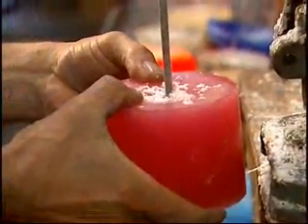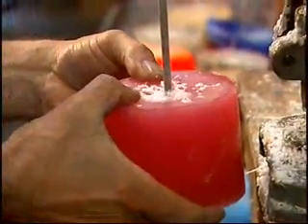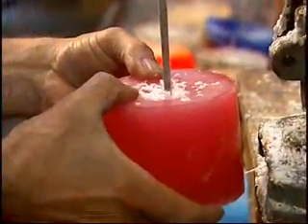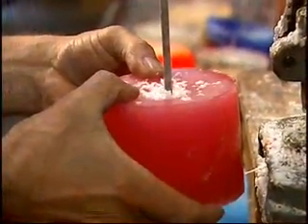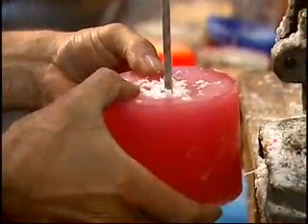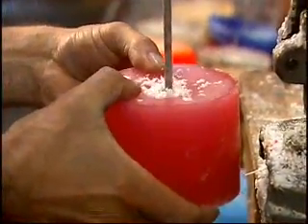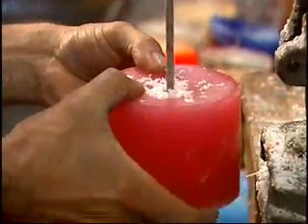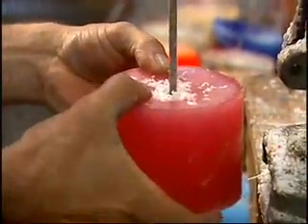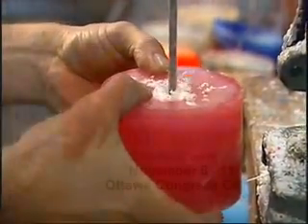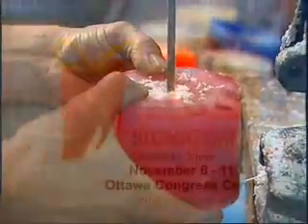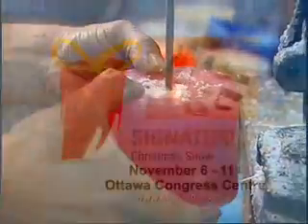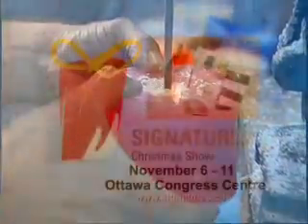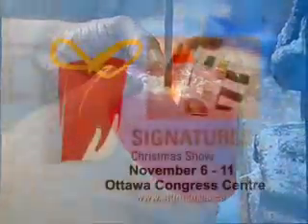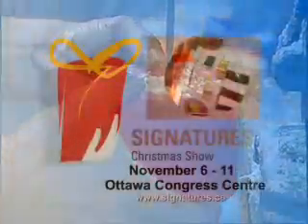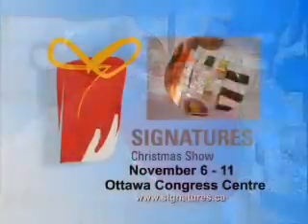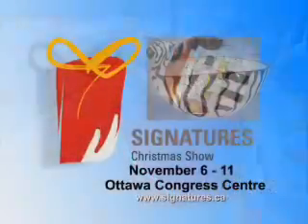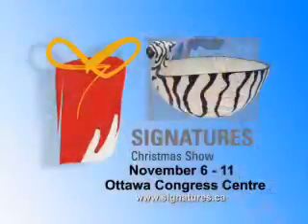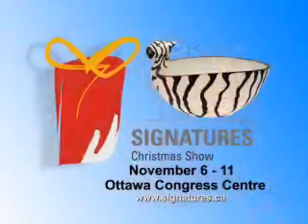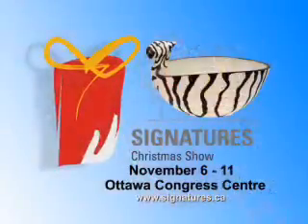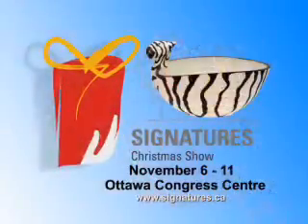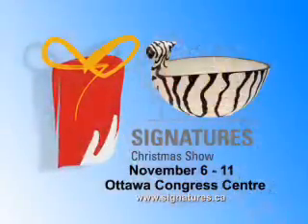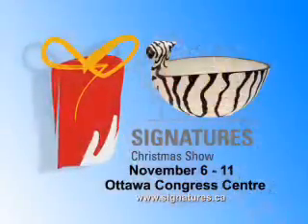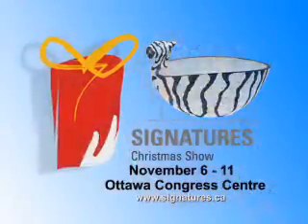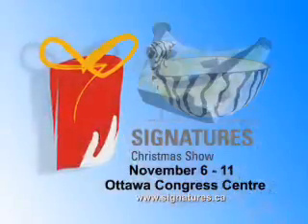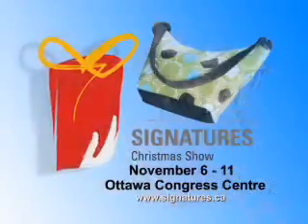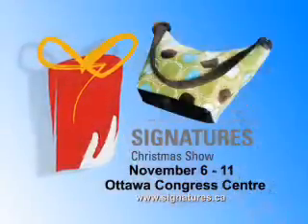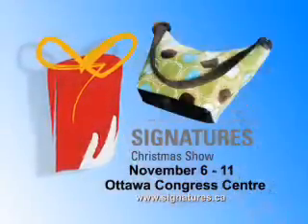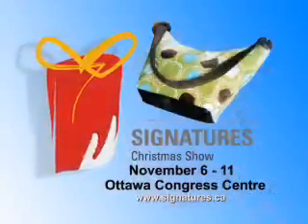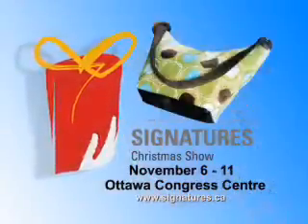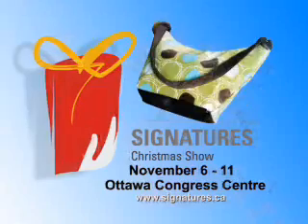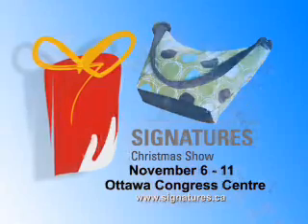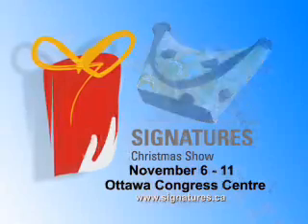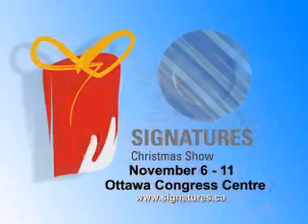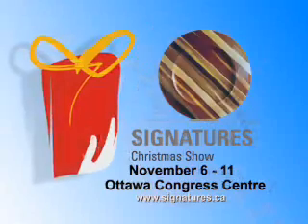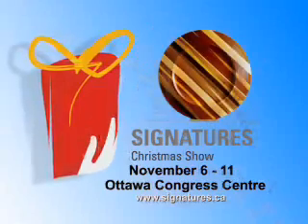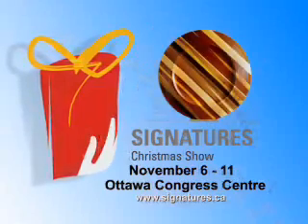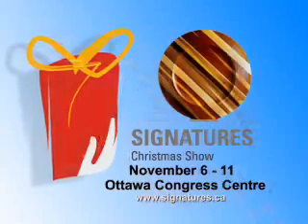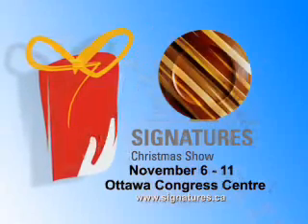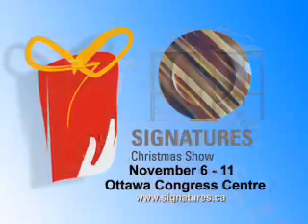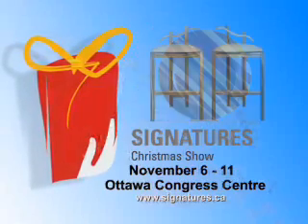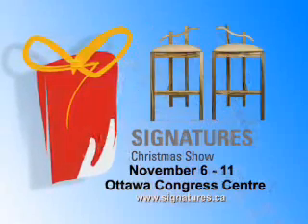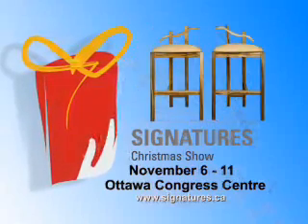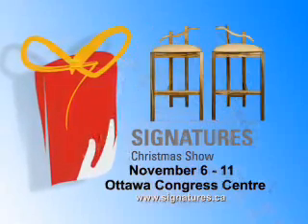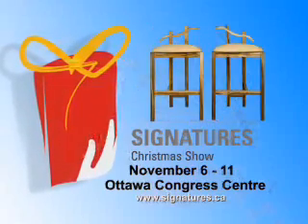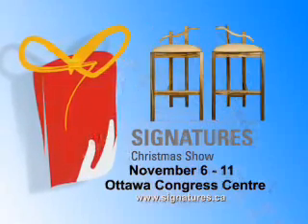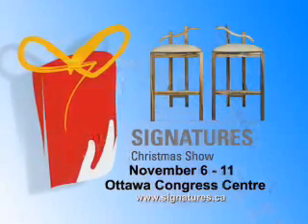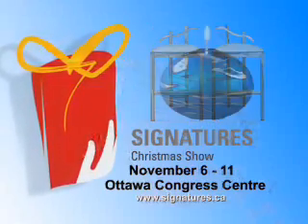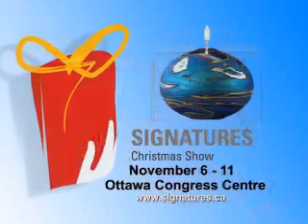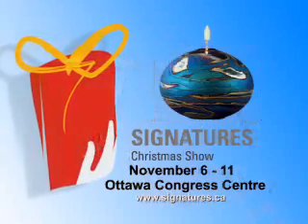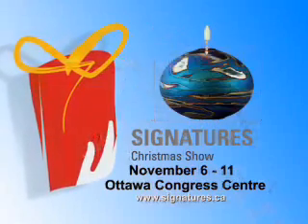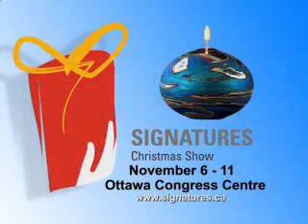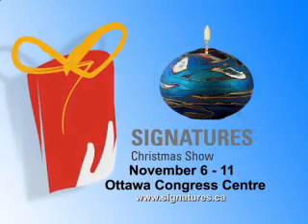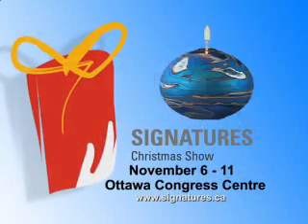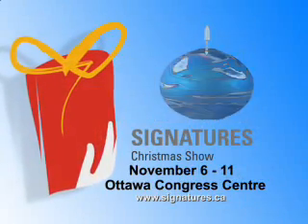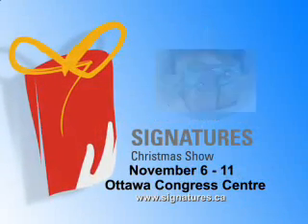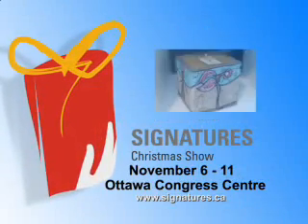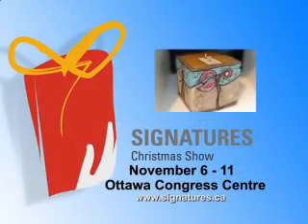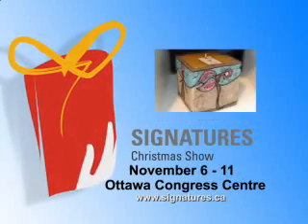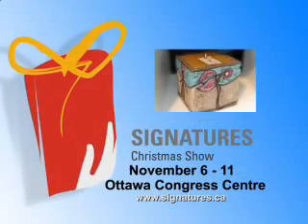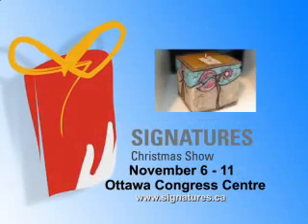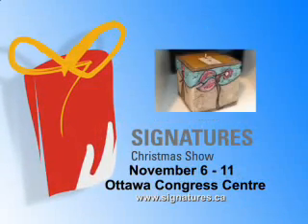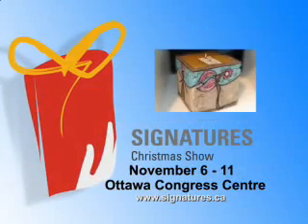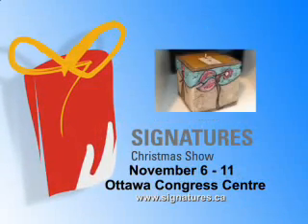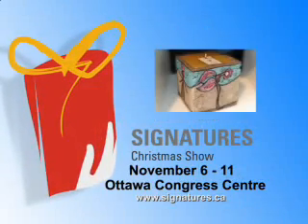Thousands of creations by Canada's newest and best artisans at the Signatures Christmas Show, November 6th to 11th, Ottawa Congress Centre.